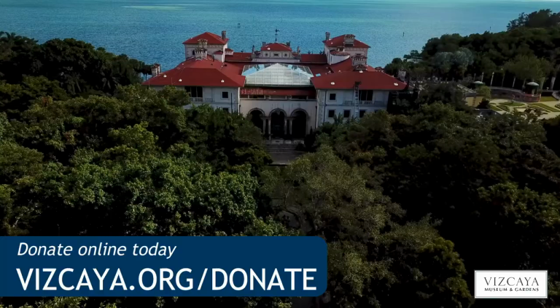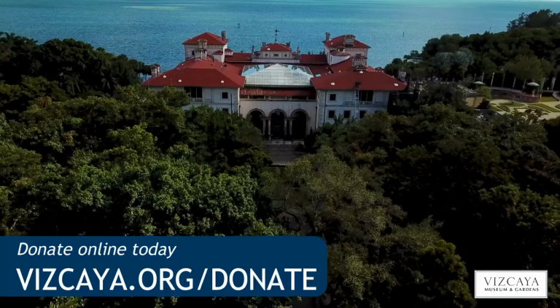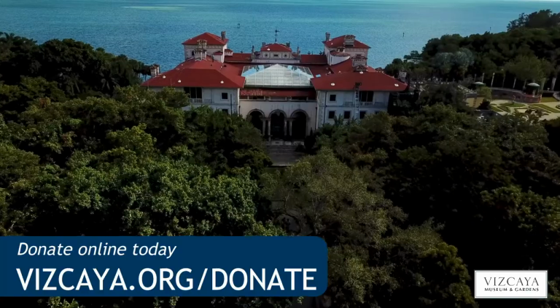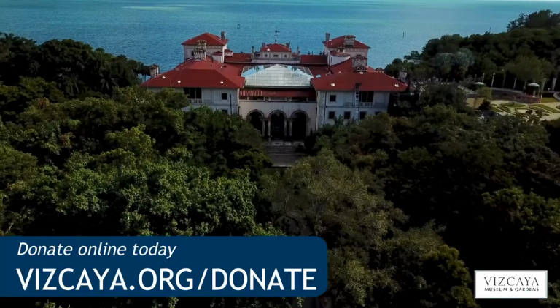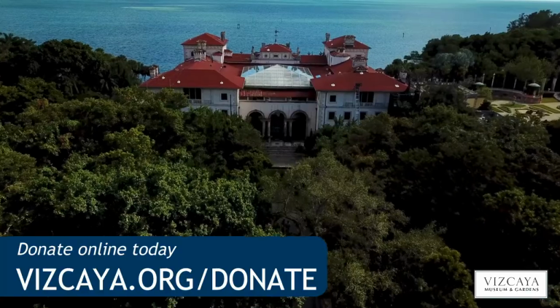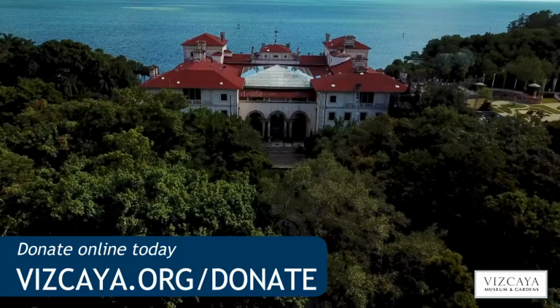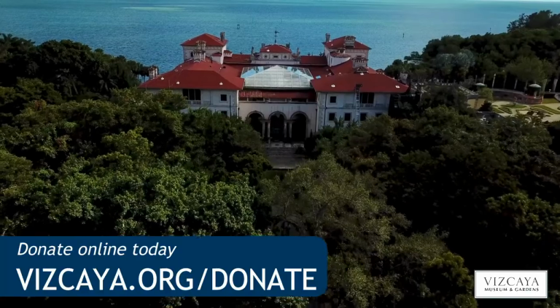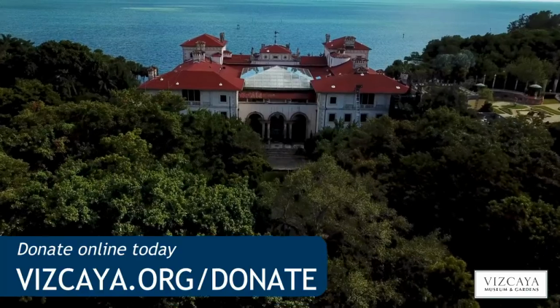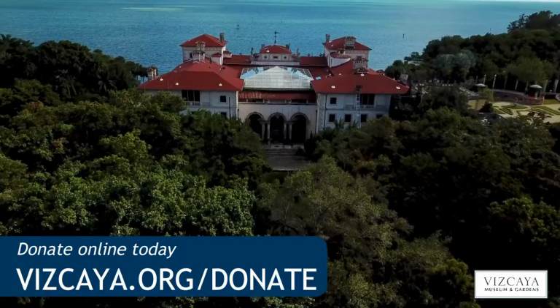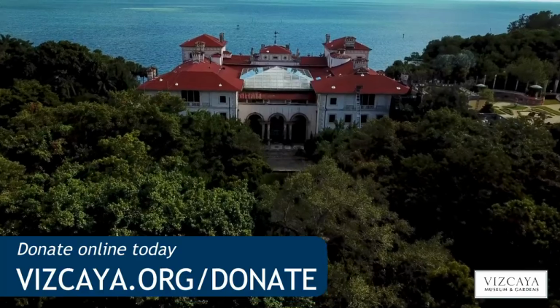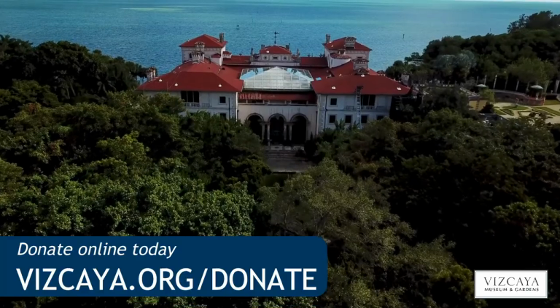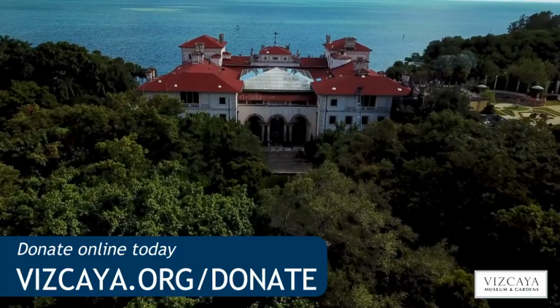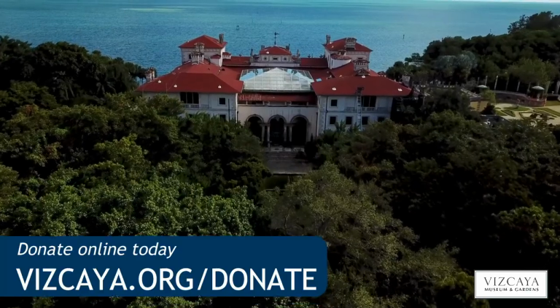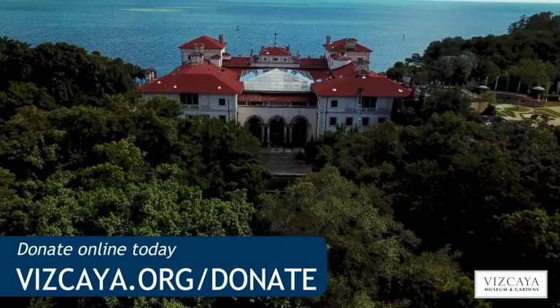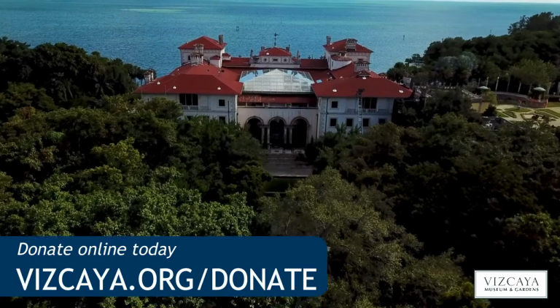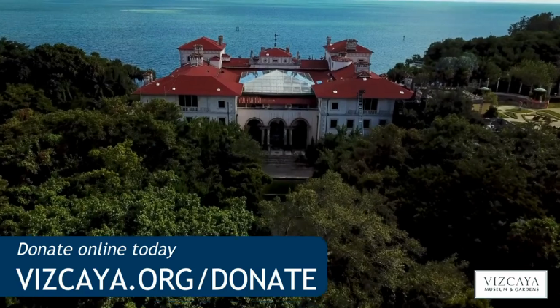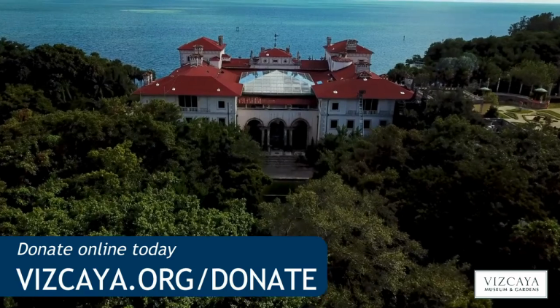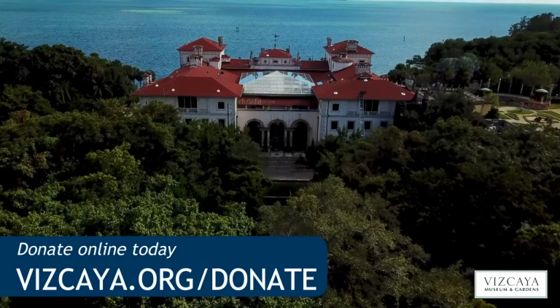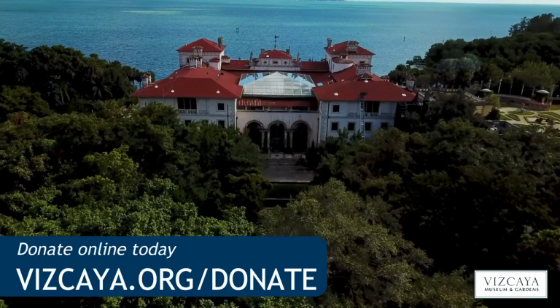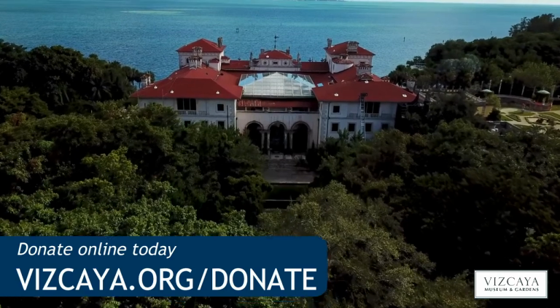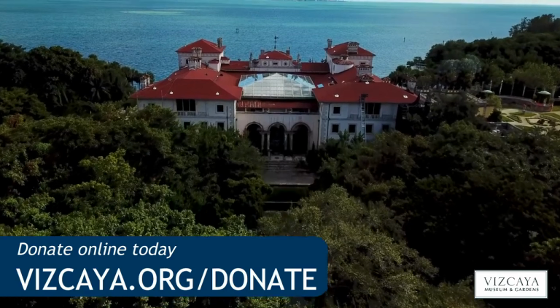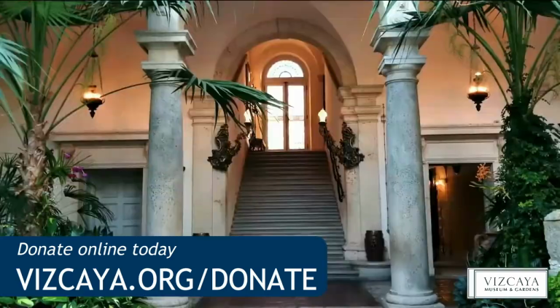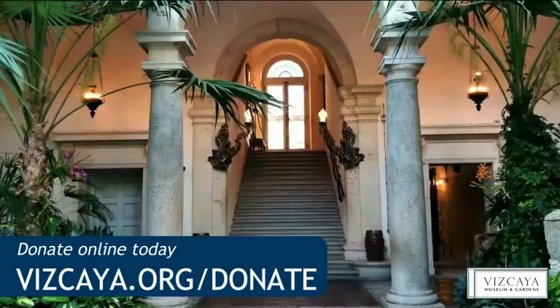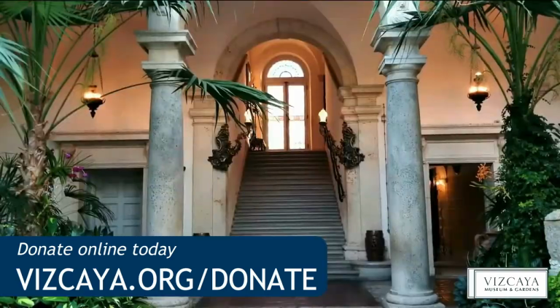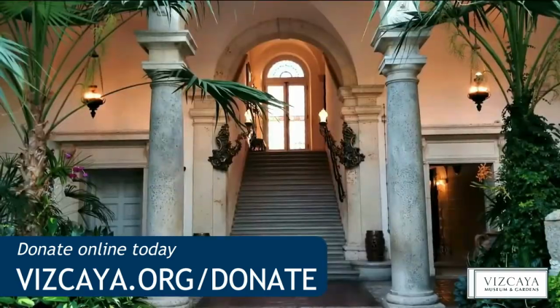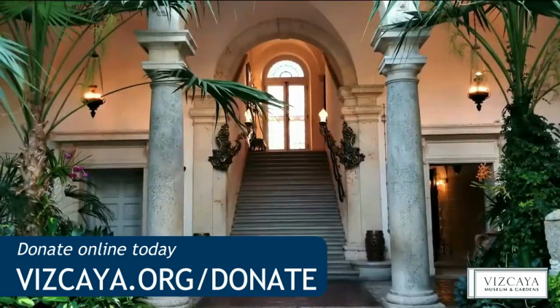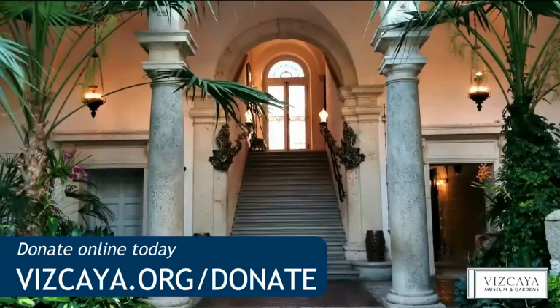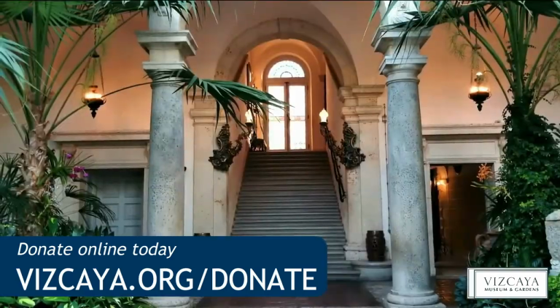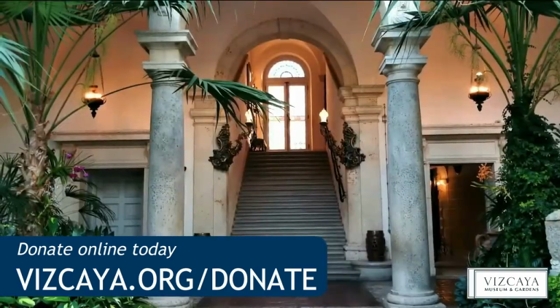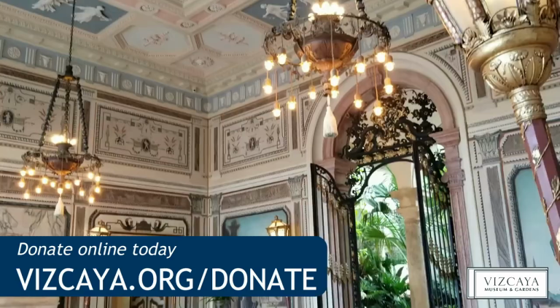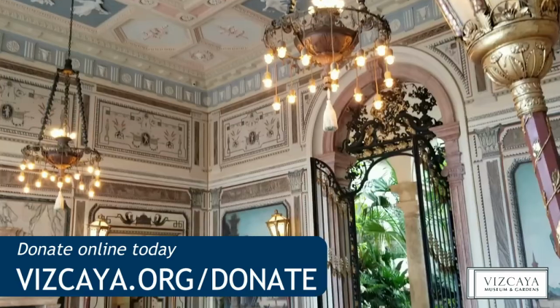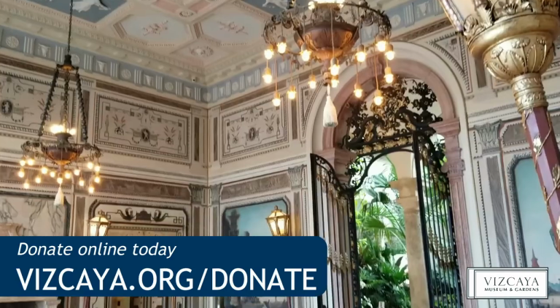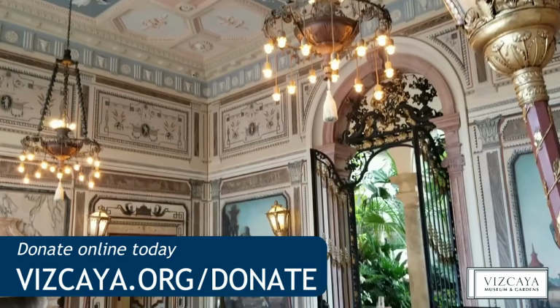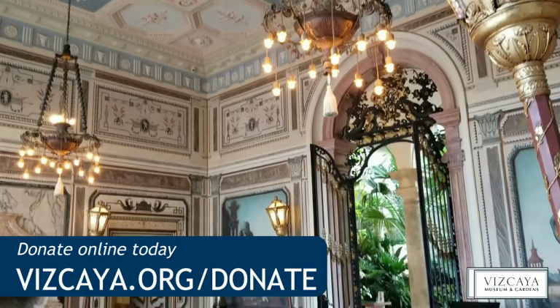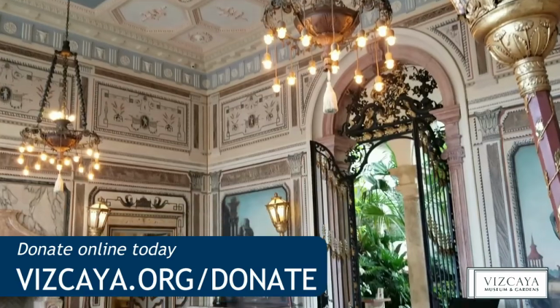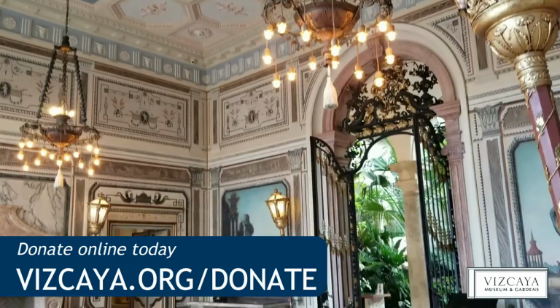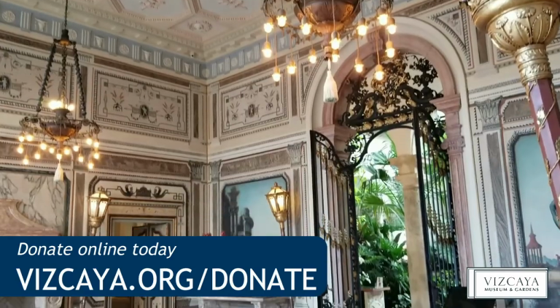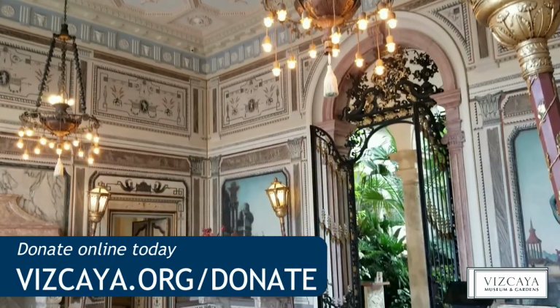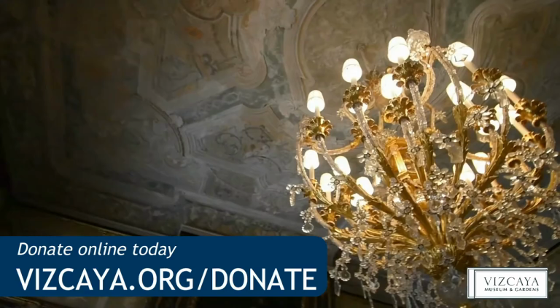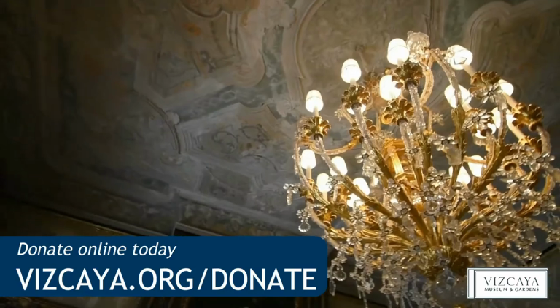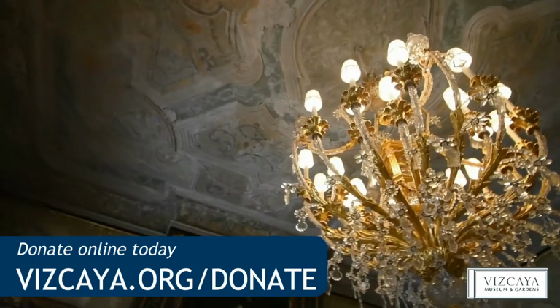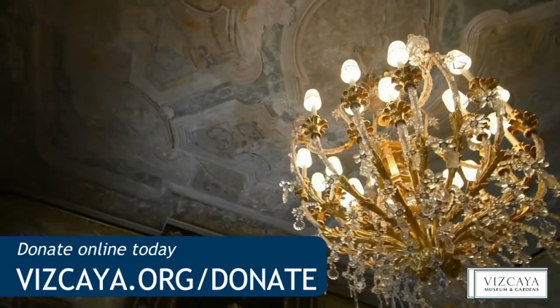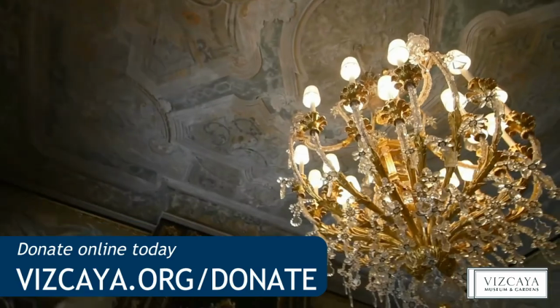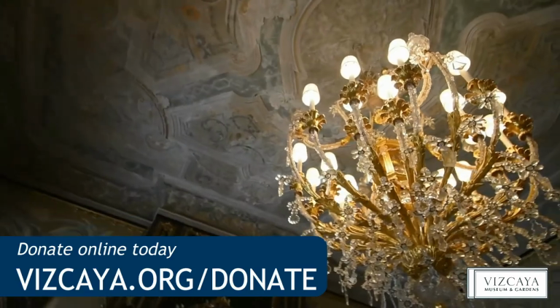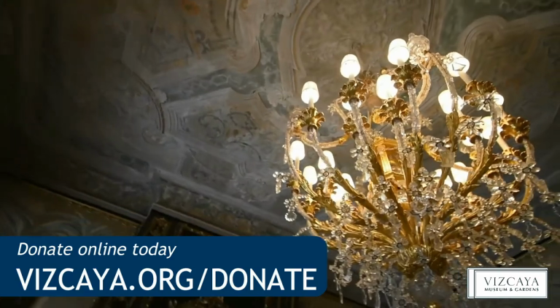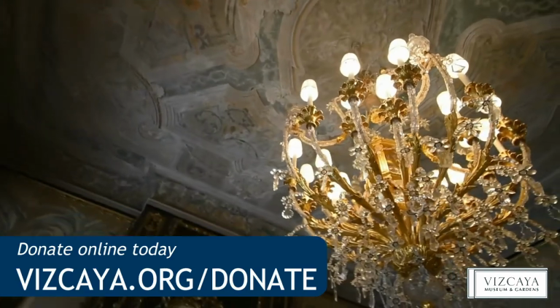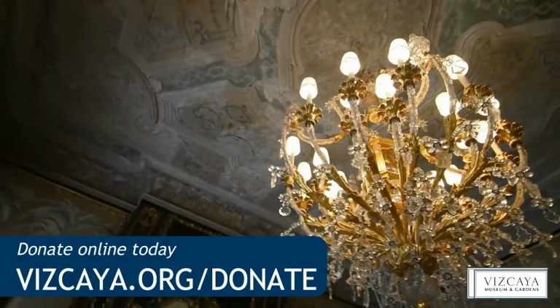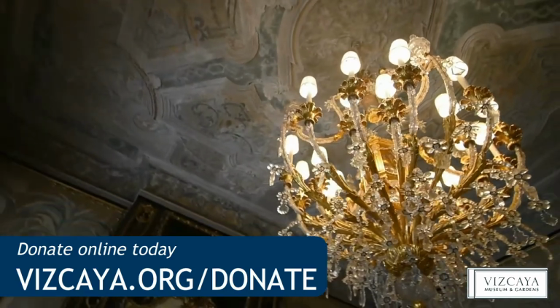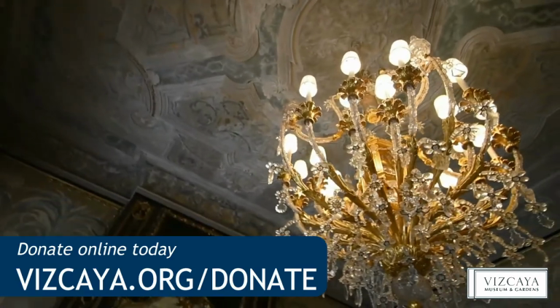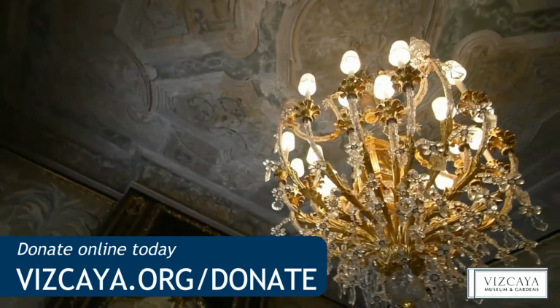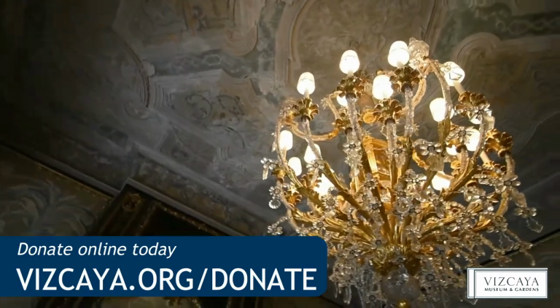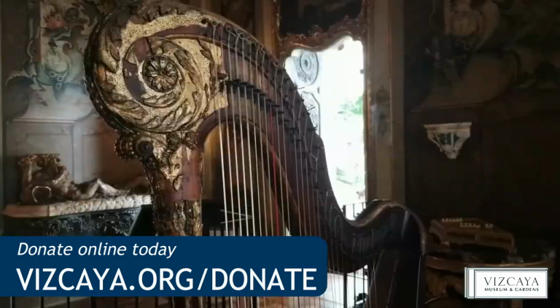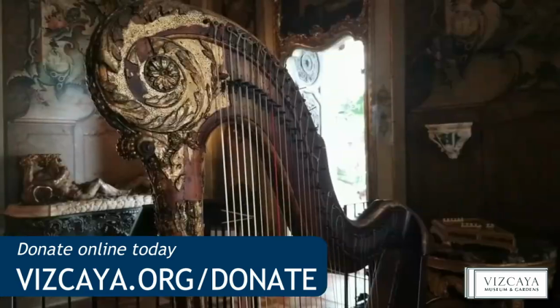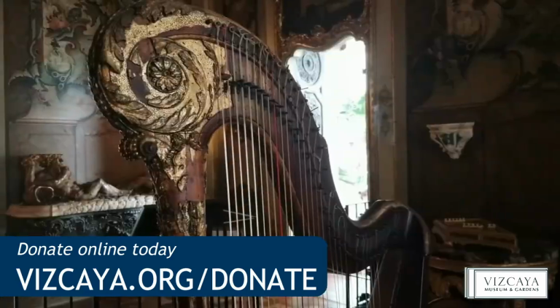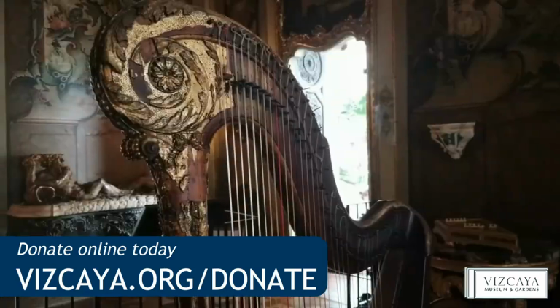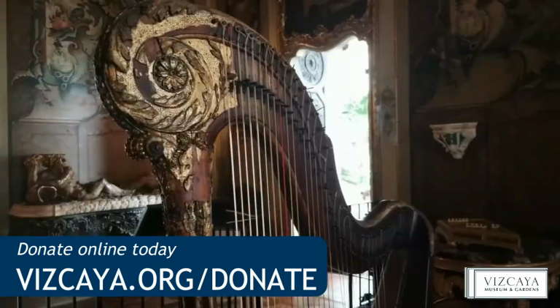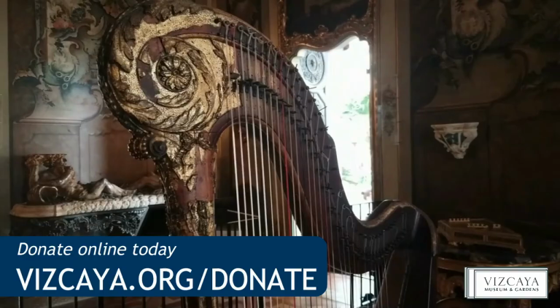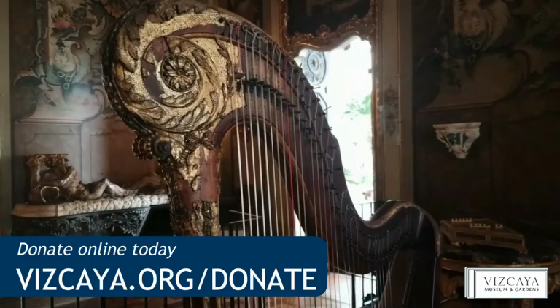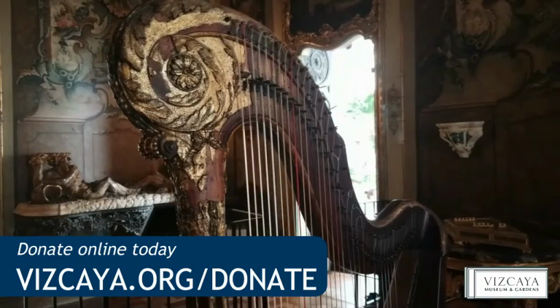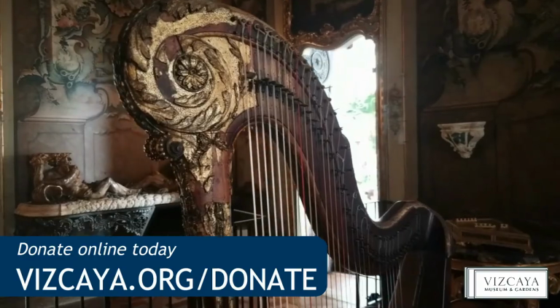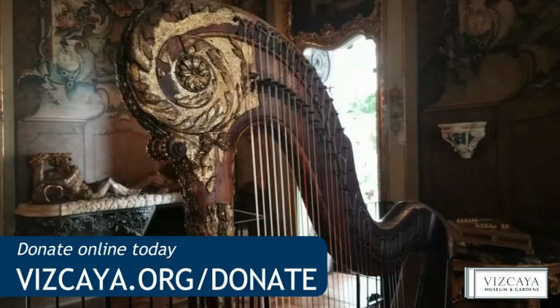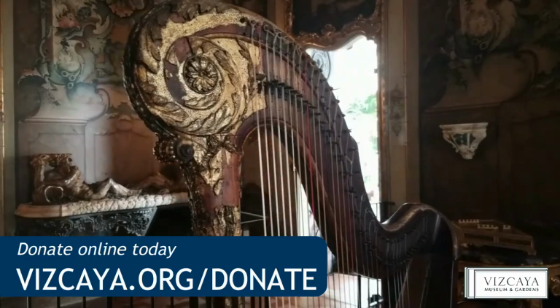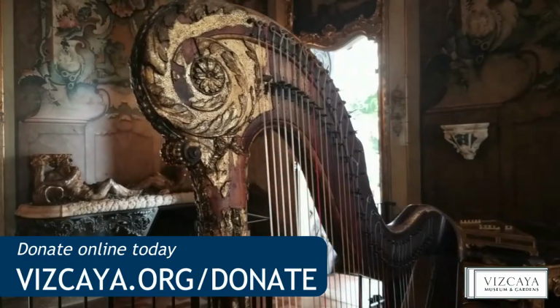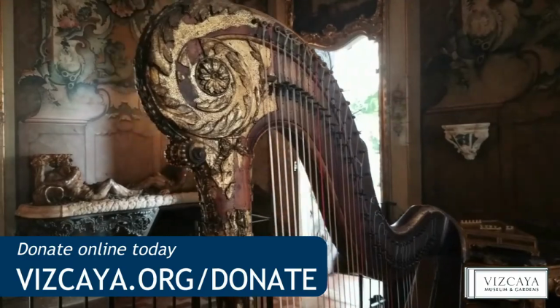Help preserve Vizcaya and its collection. Donate to Vizcaya's Conservation Fund online at Vizcaya.org/donate.